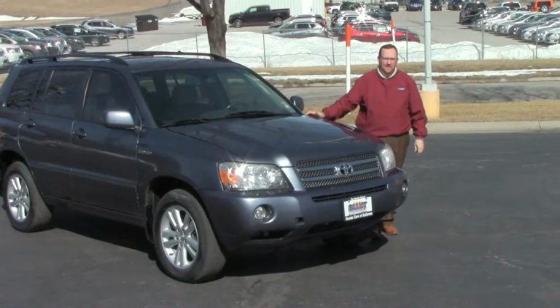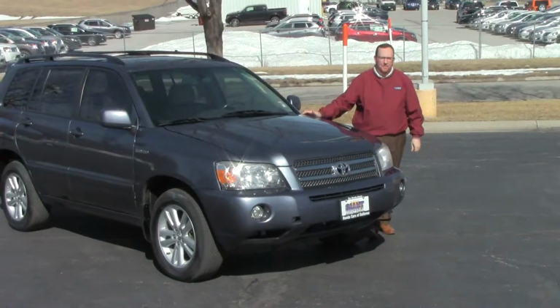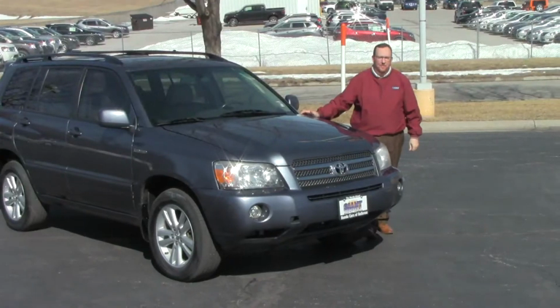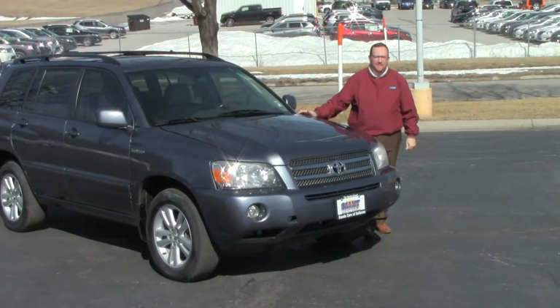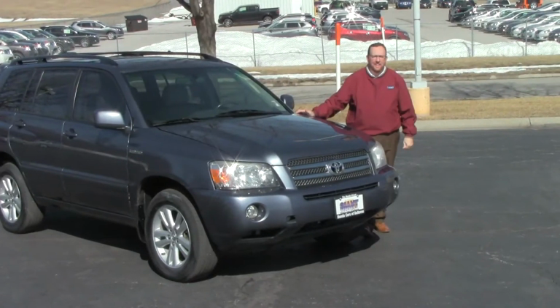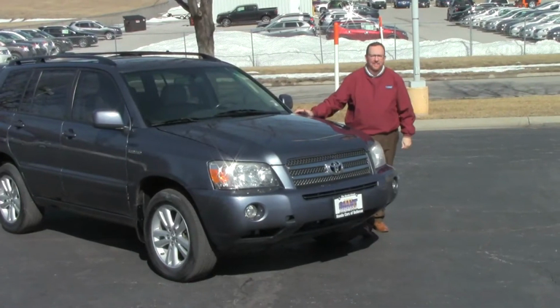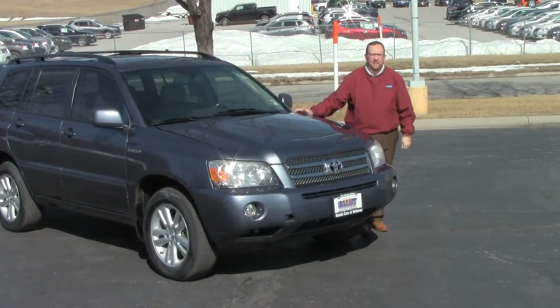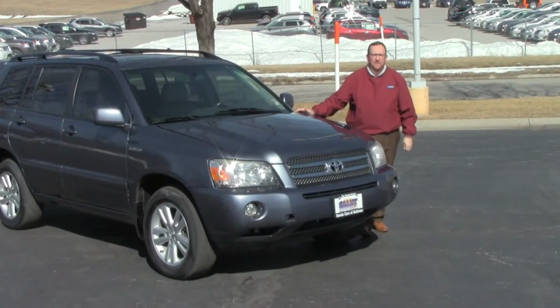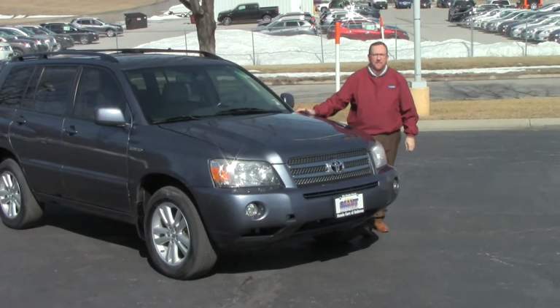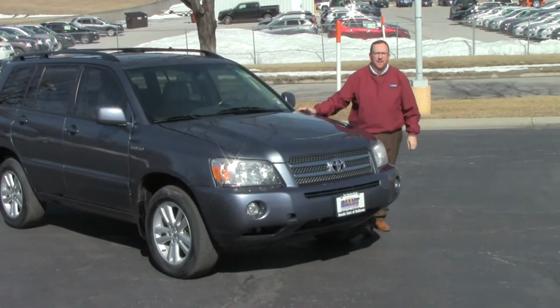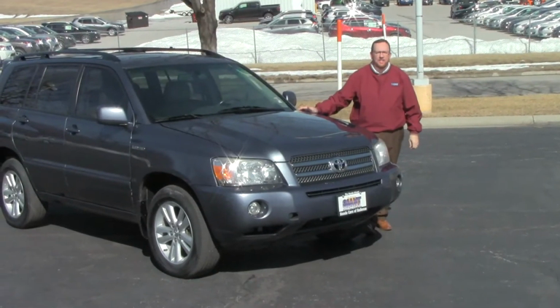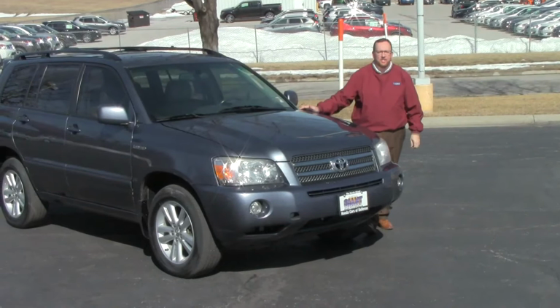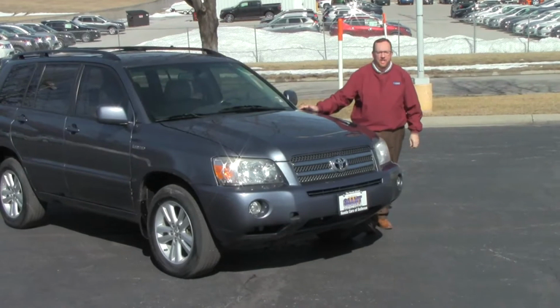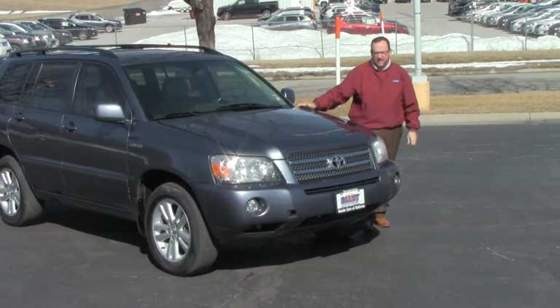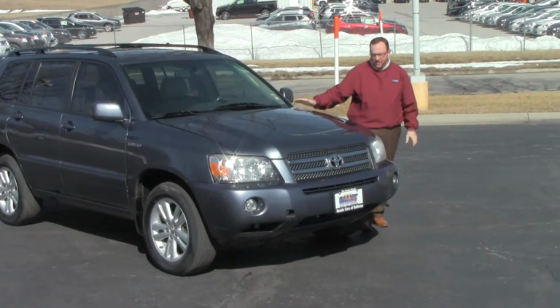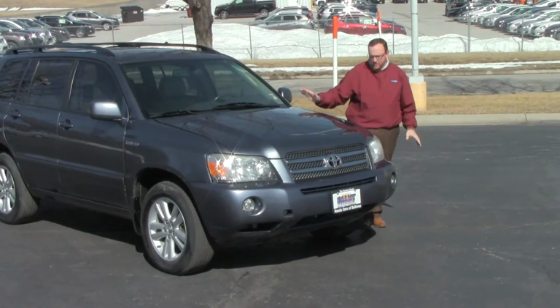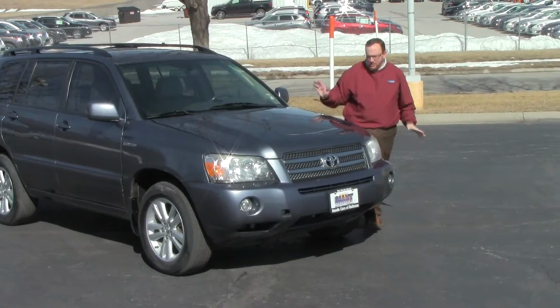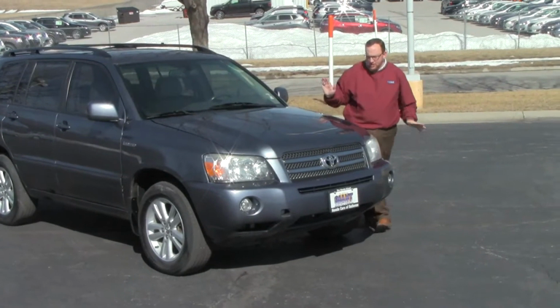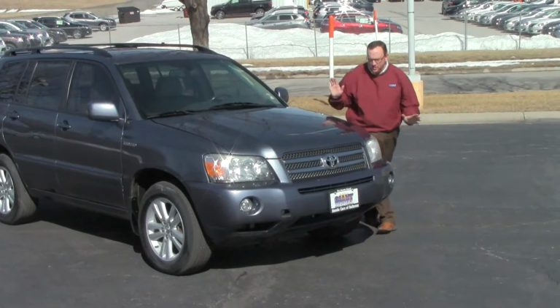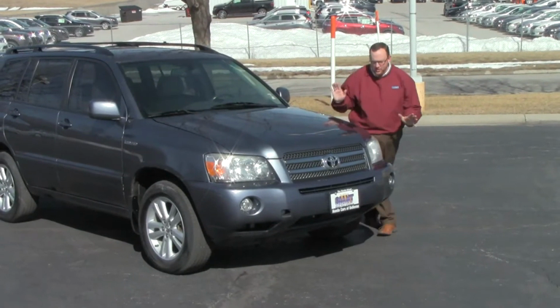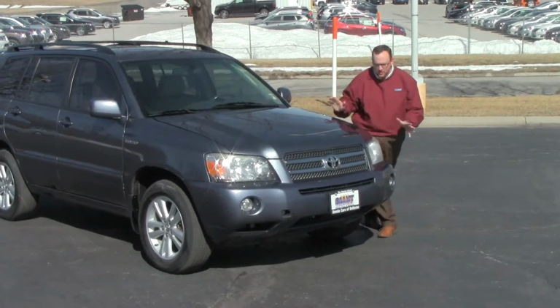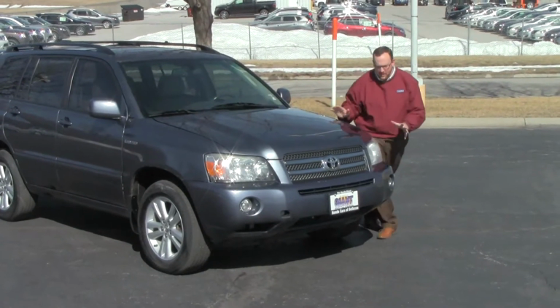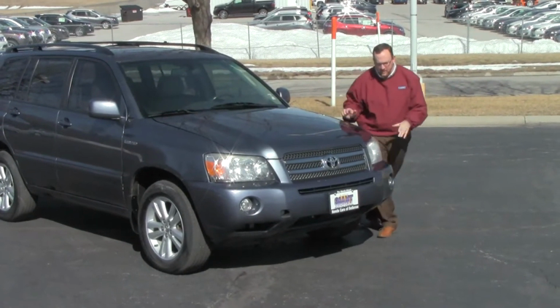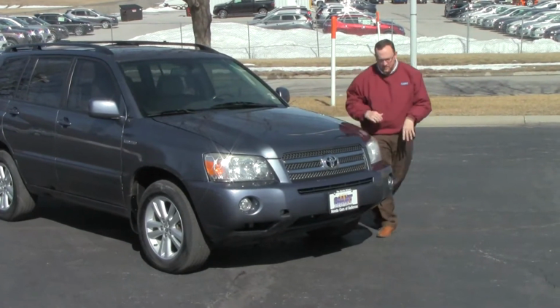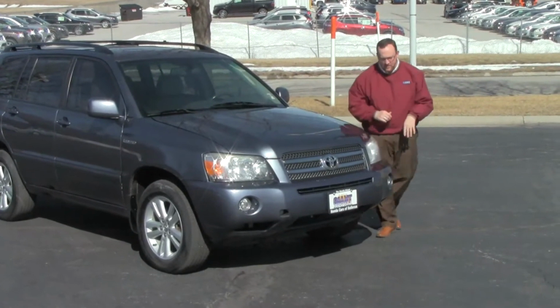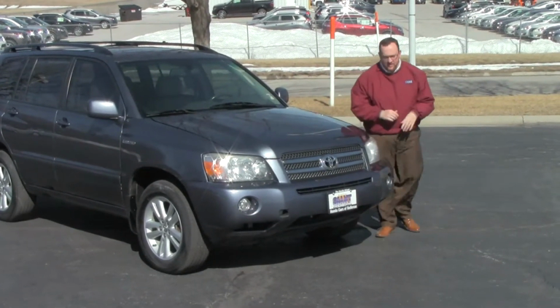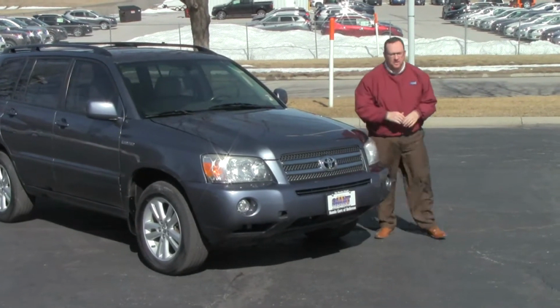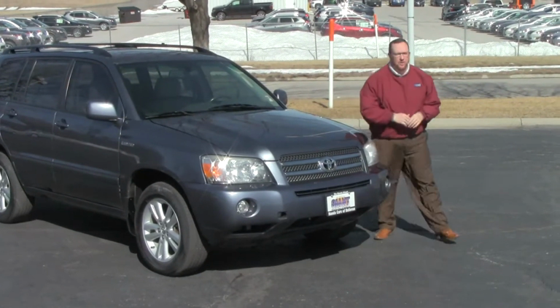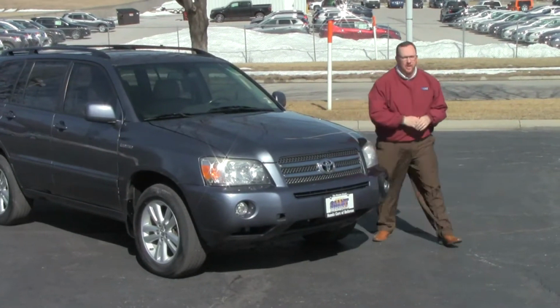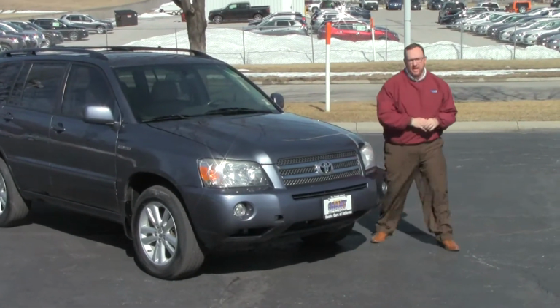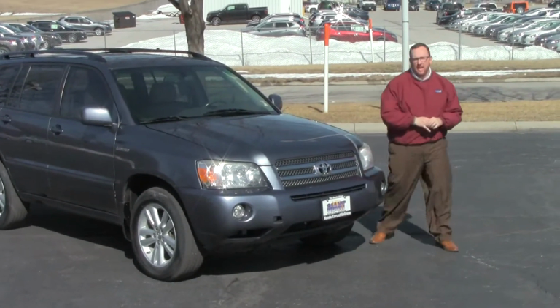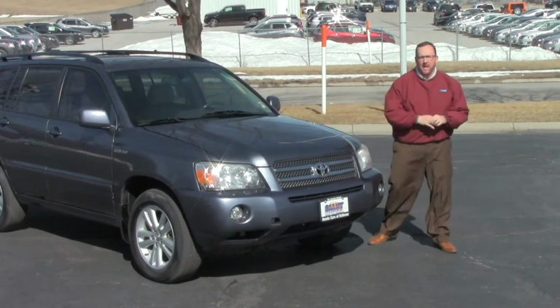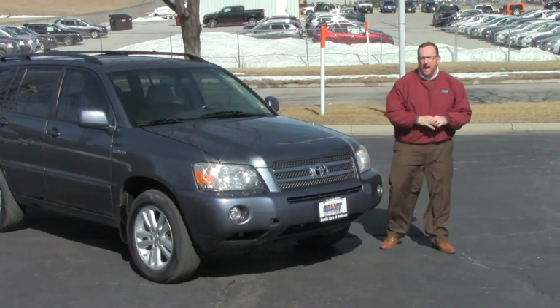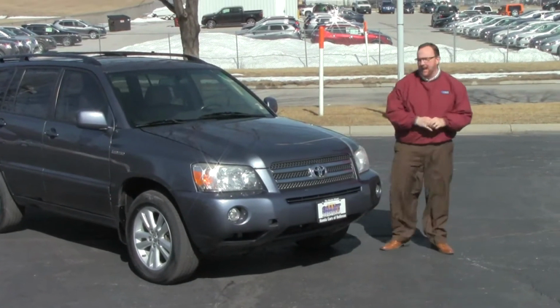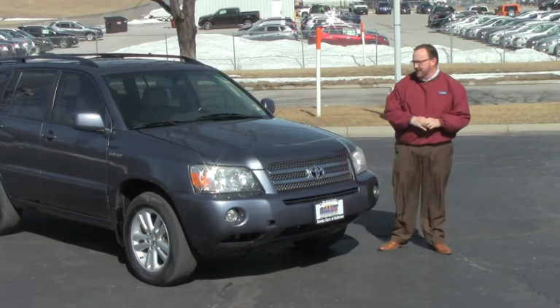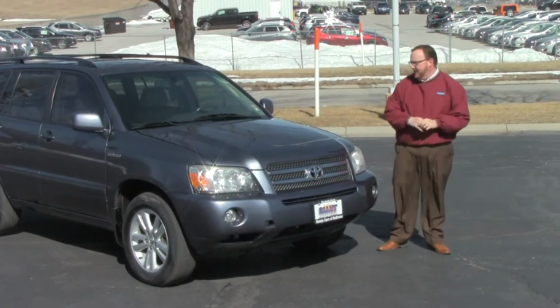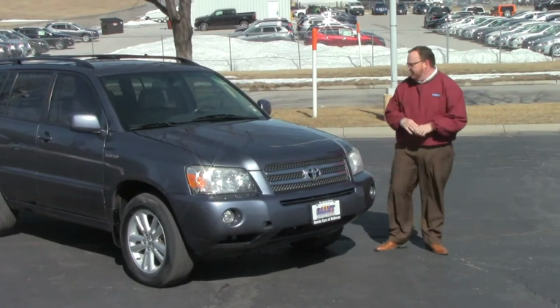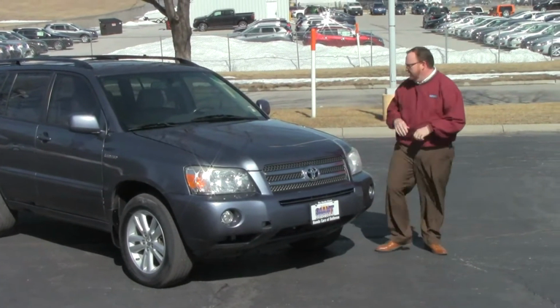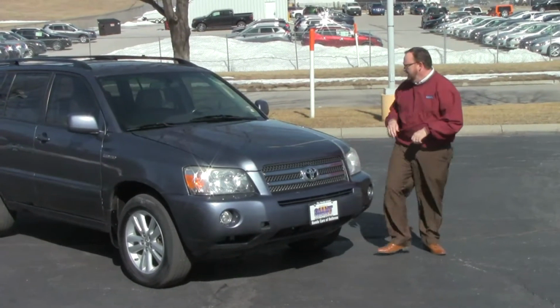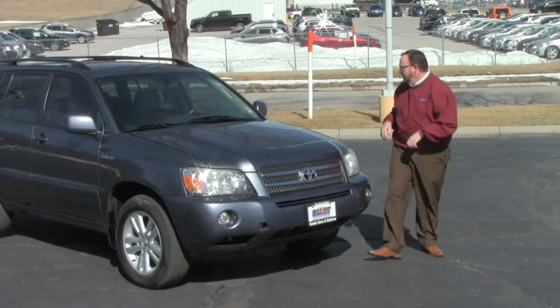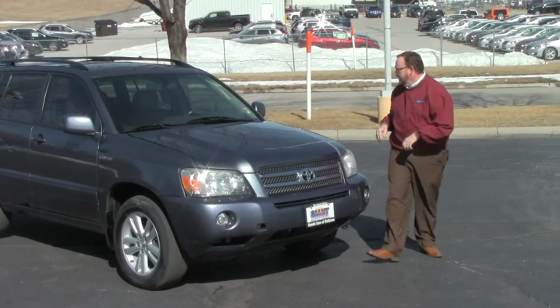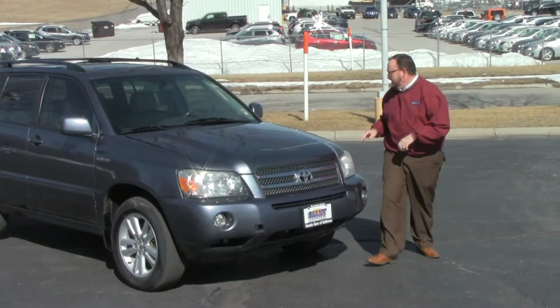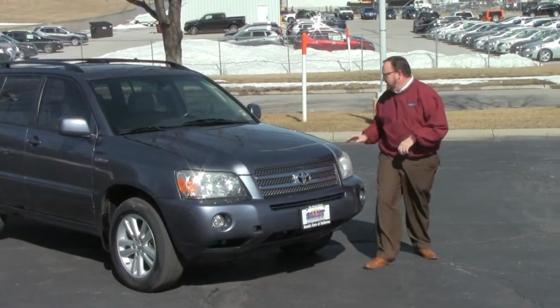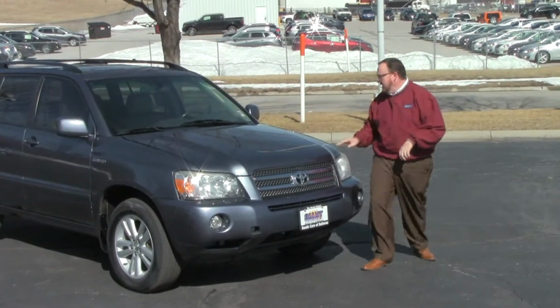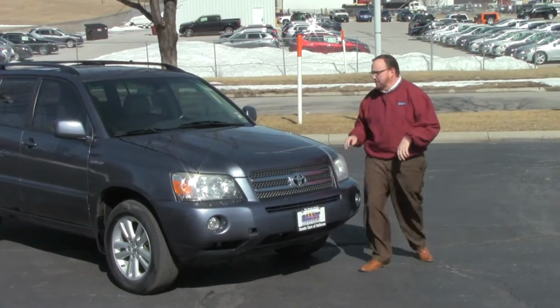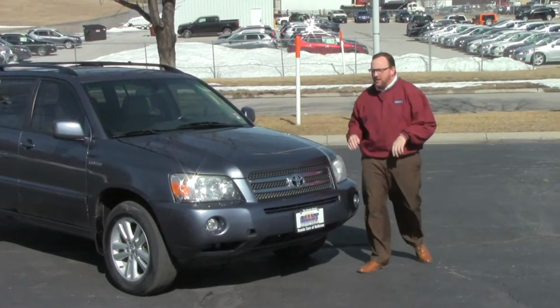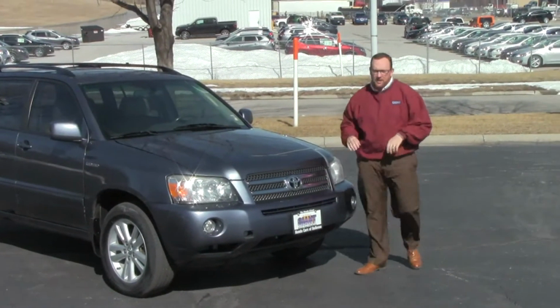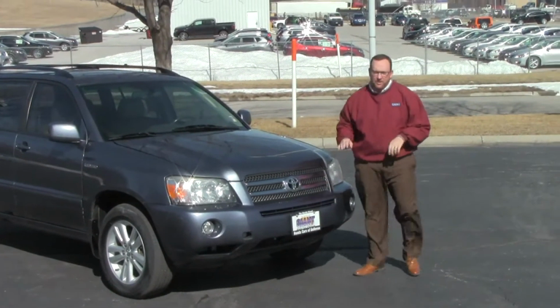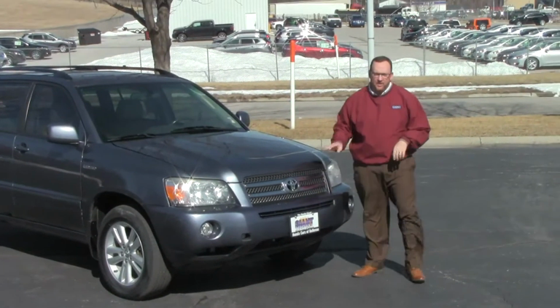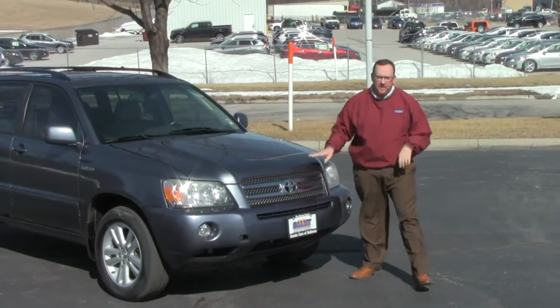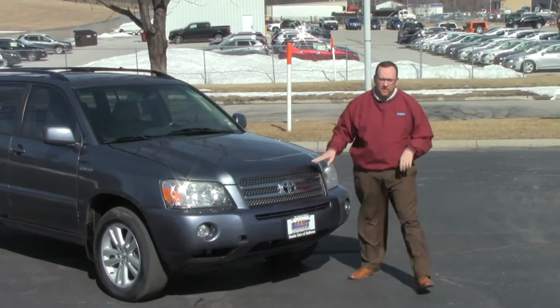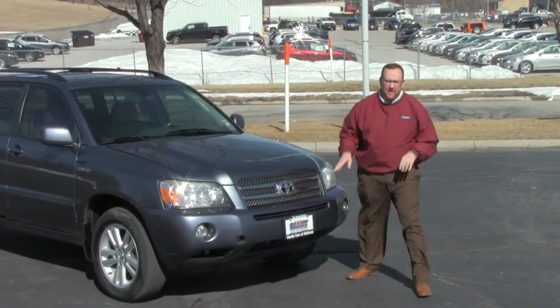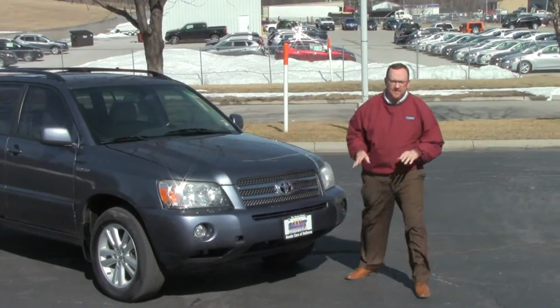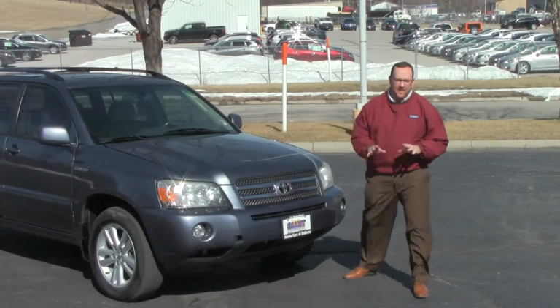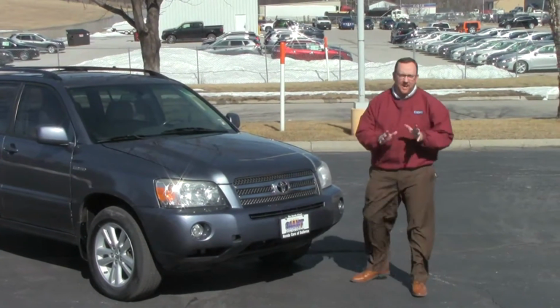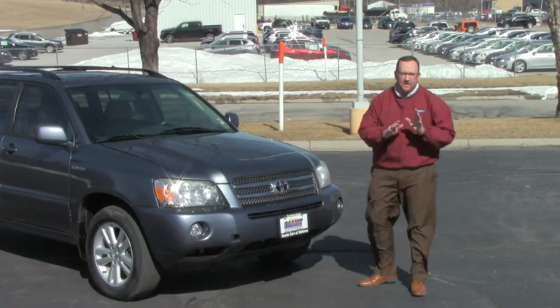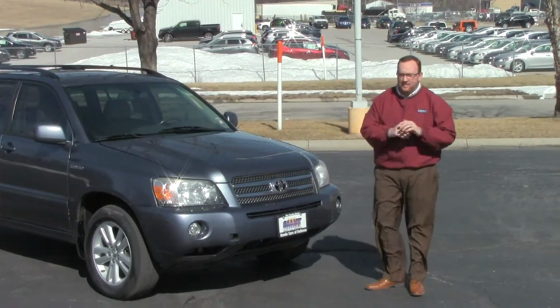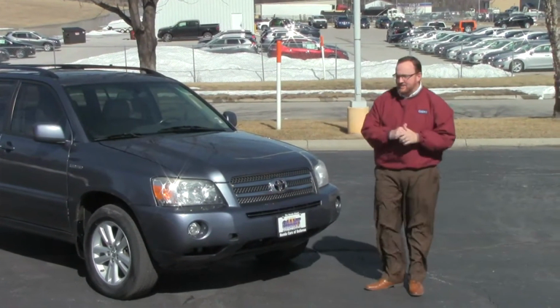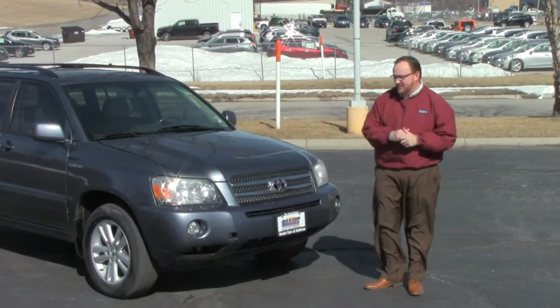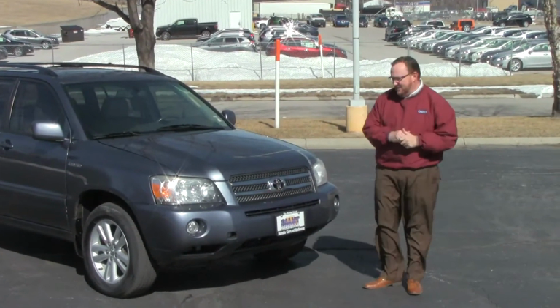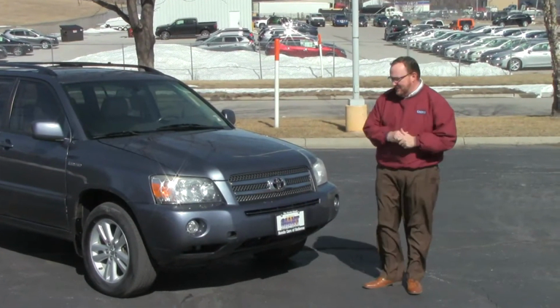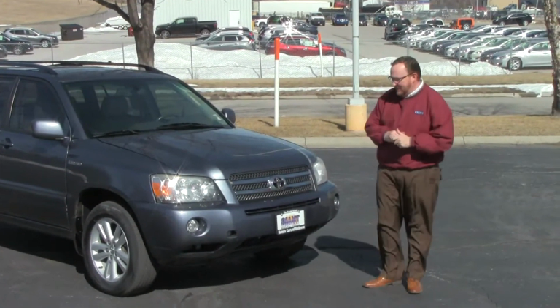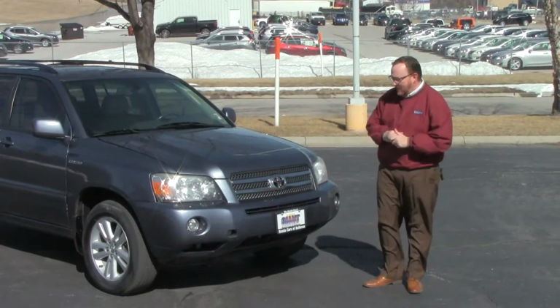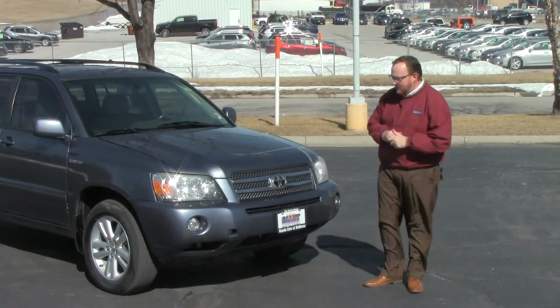Brian Kelly here for the Honda Giant, here to show you this 2006 Toyota Highlander. Just came in on trade — it only has 160,000 miles.